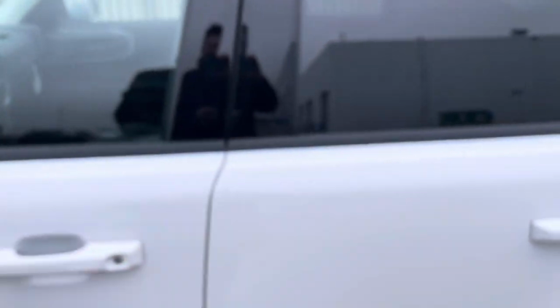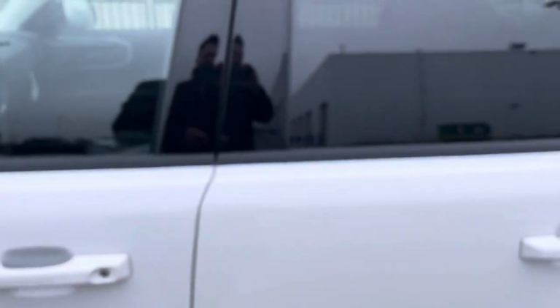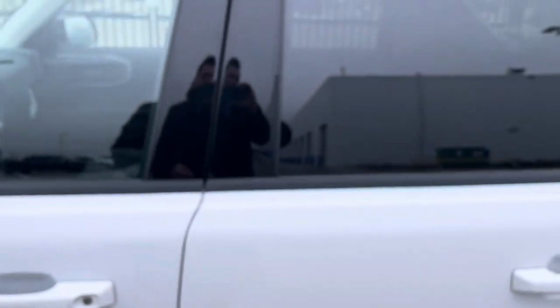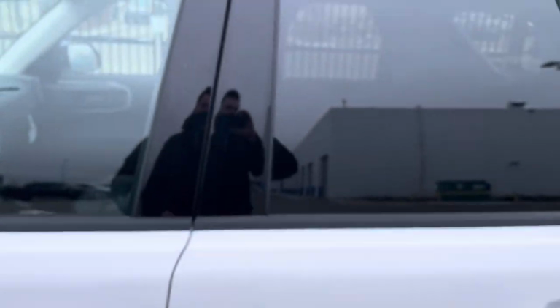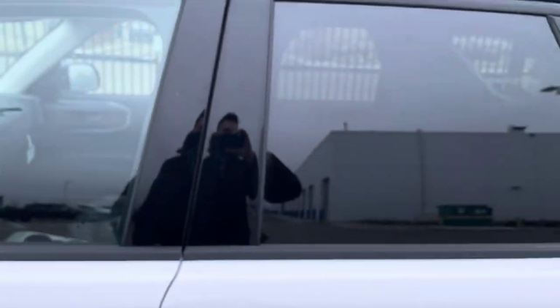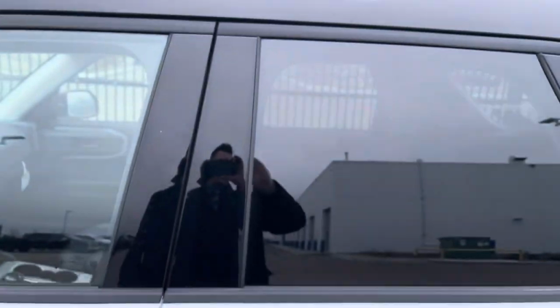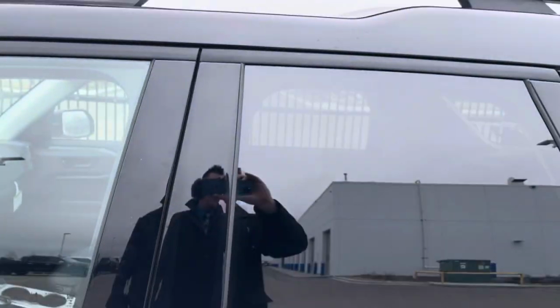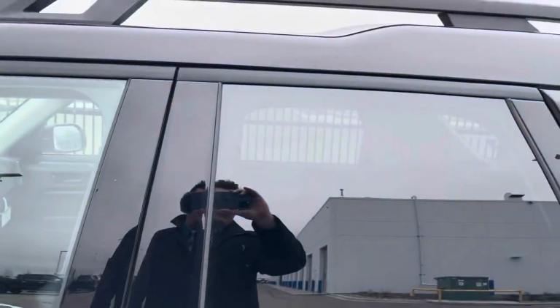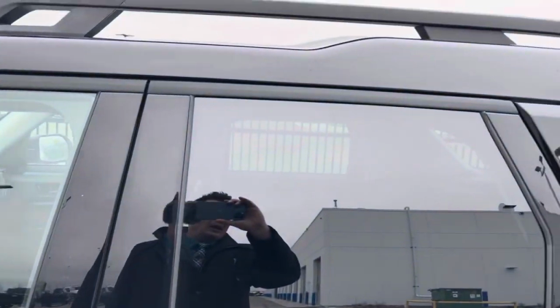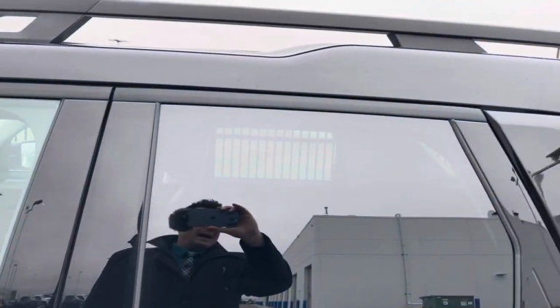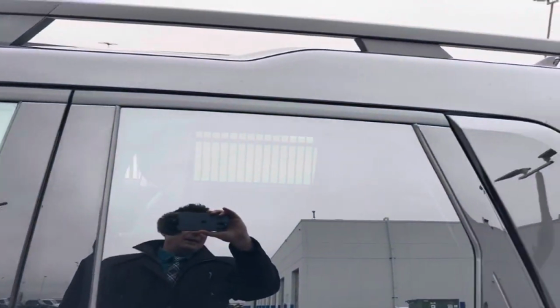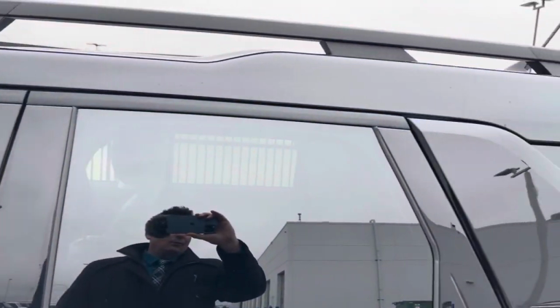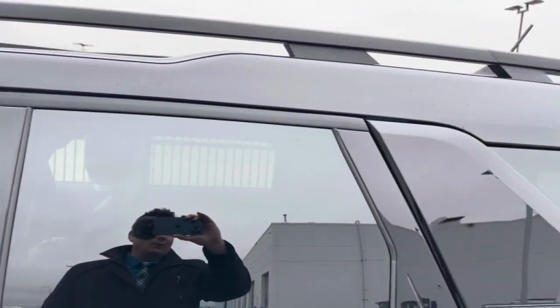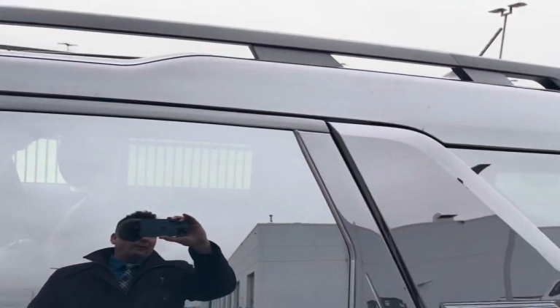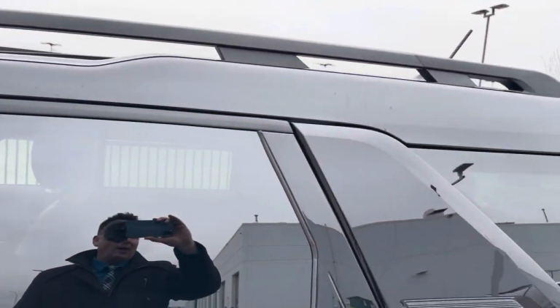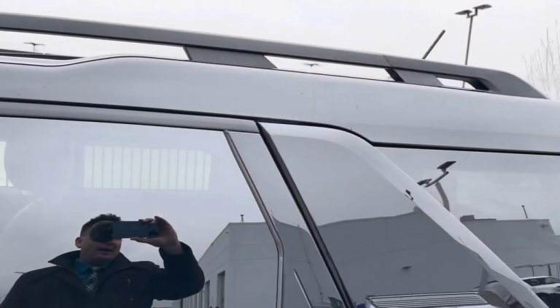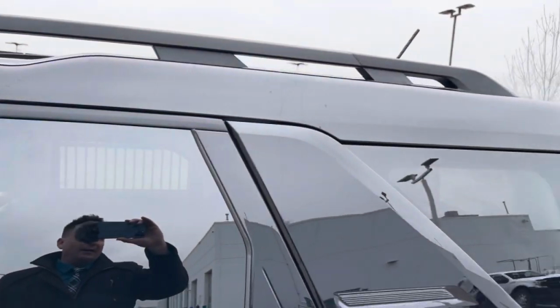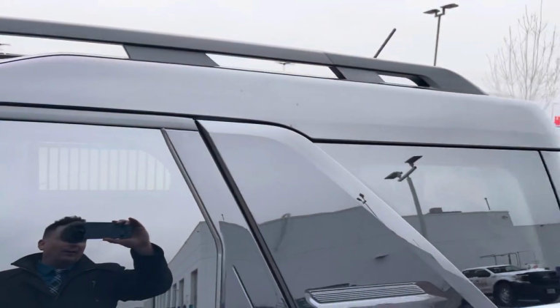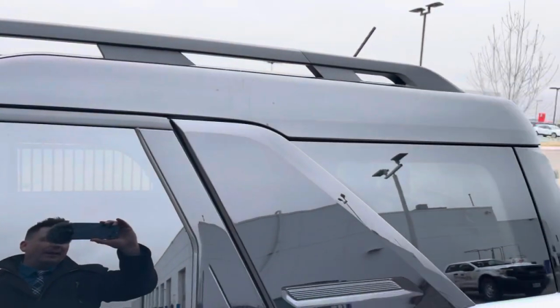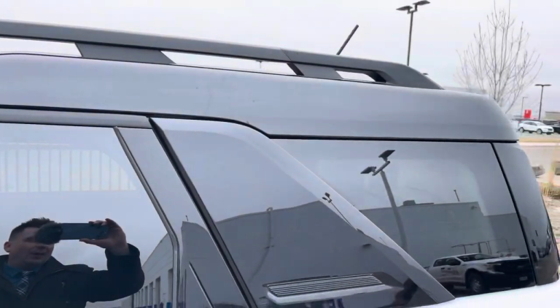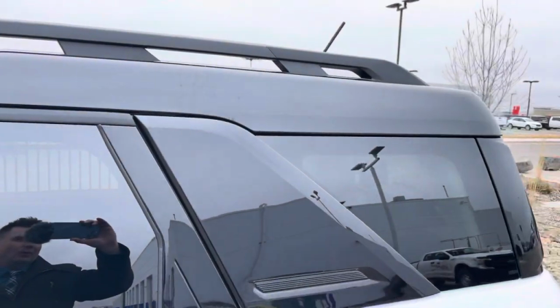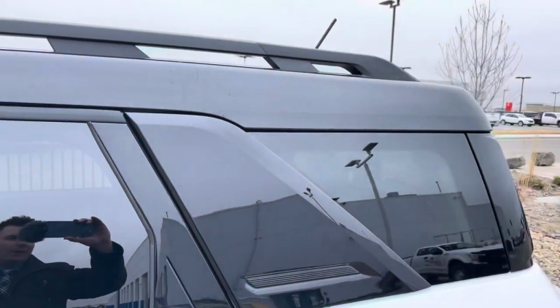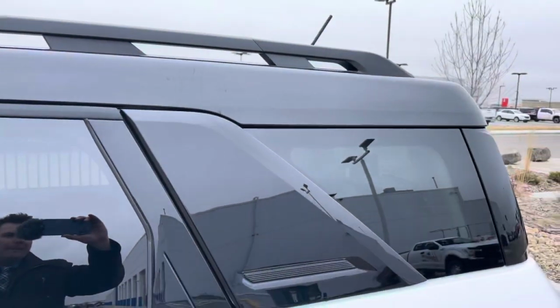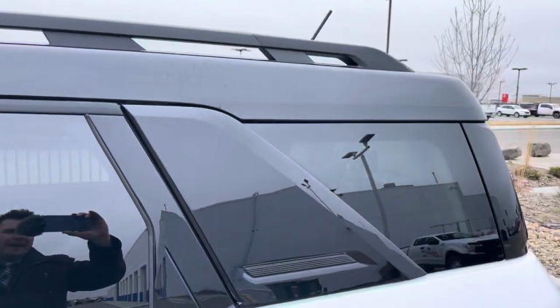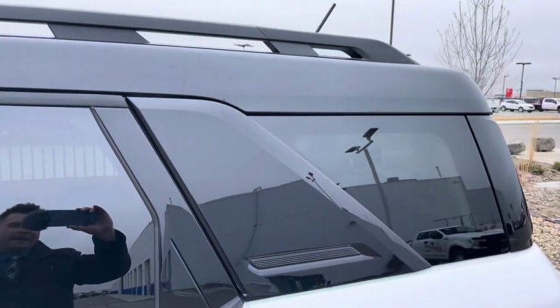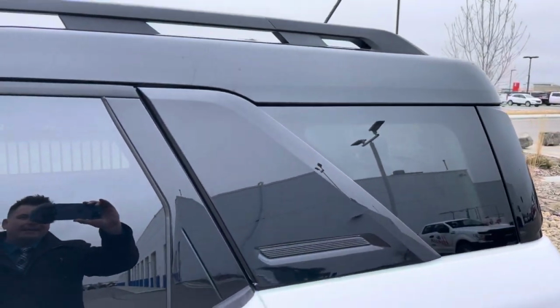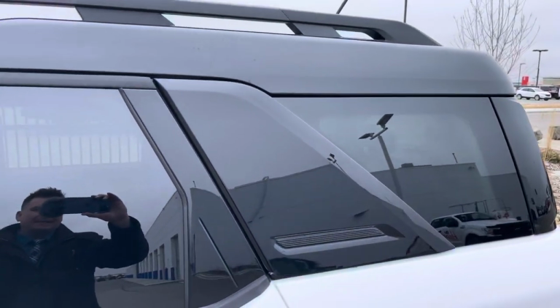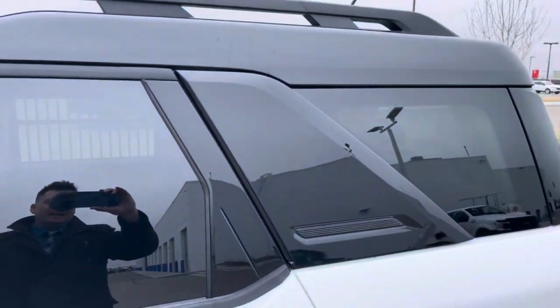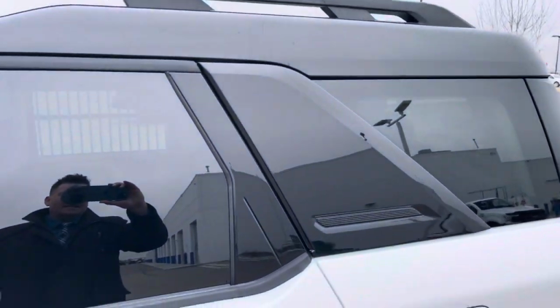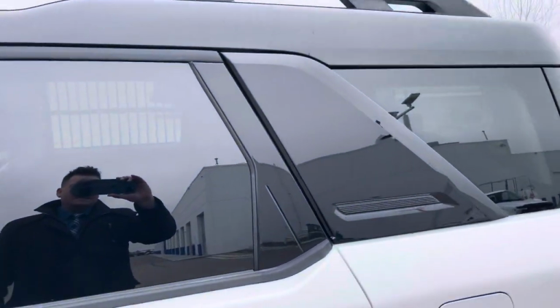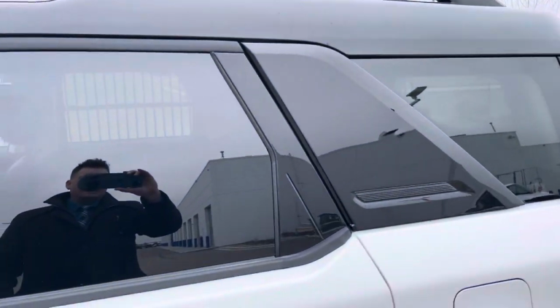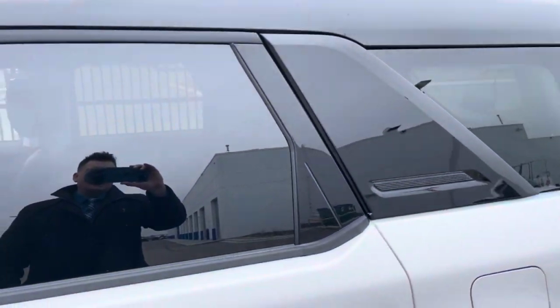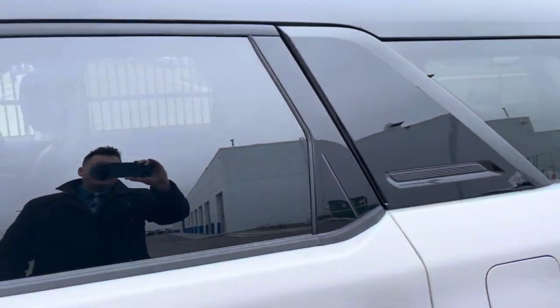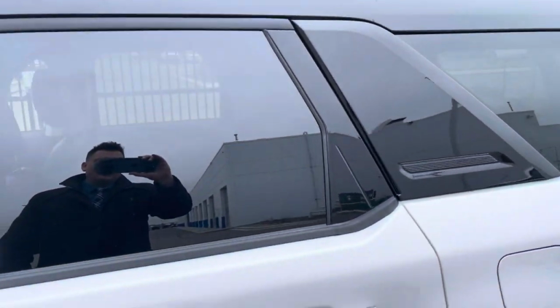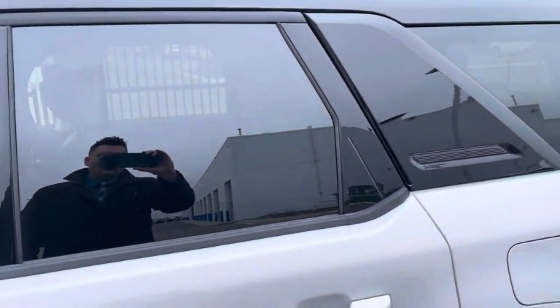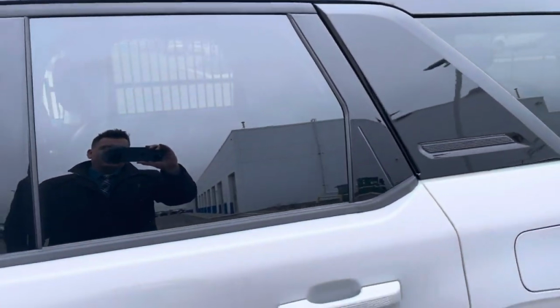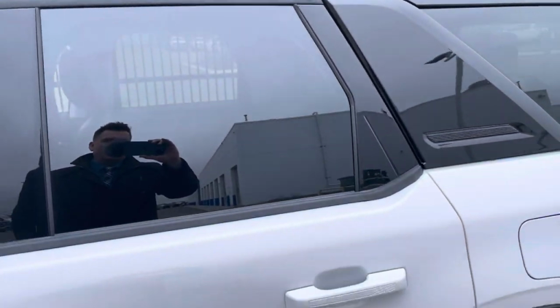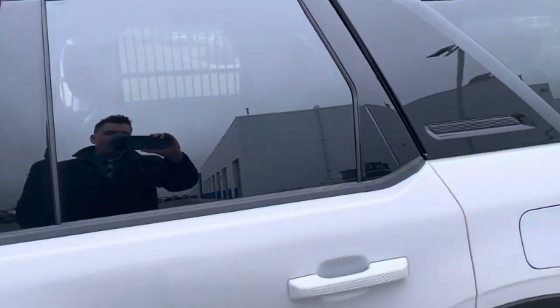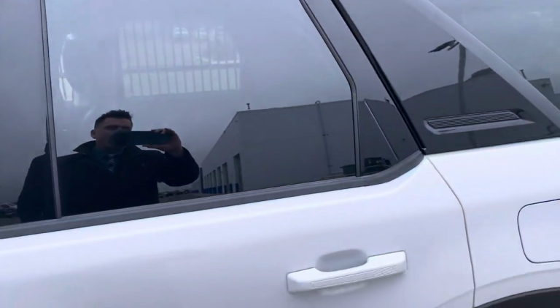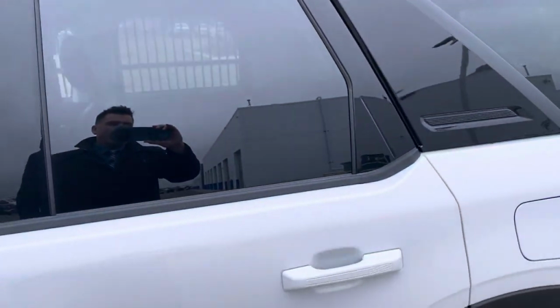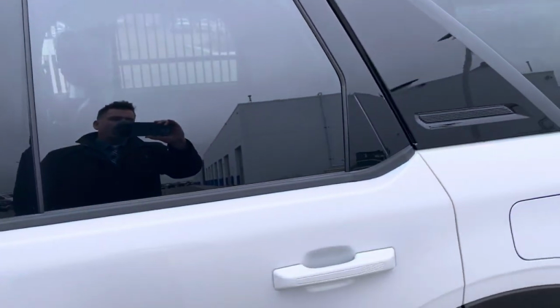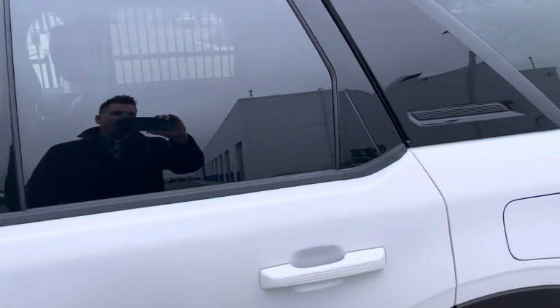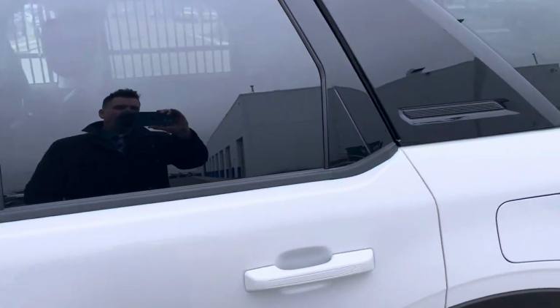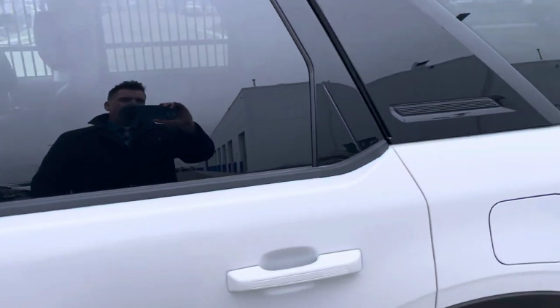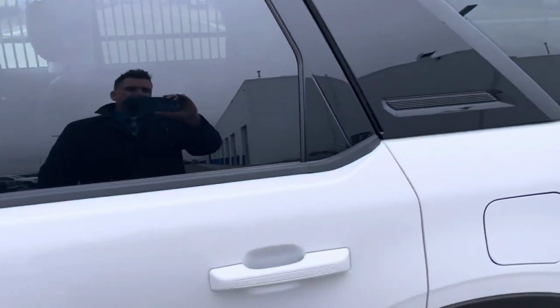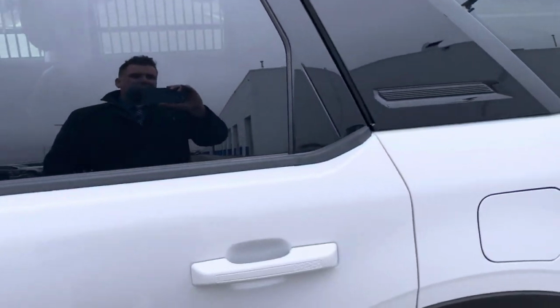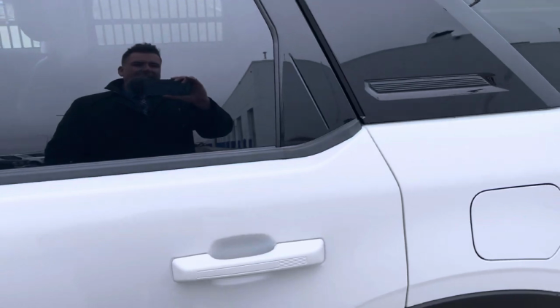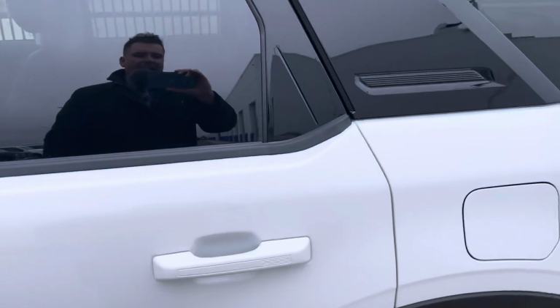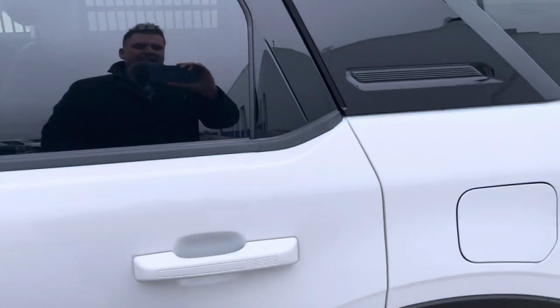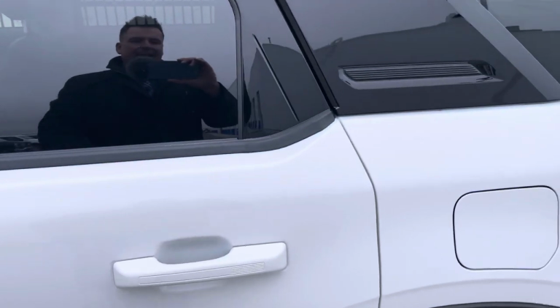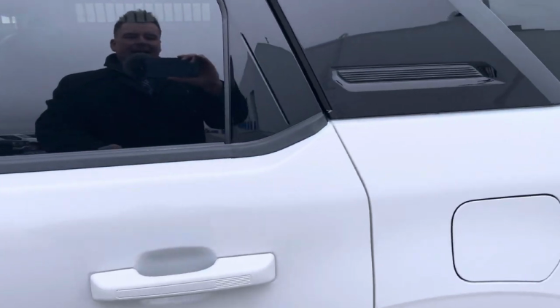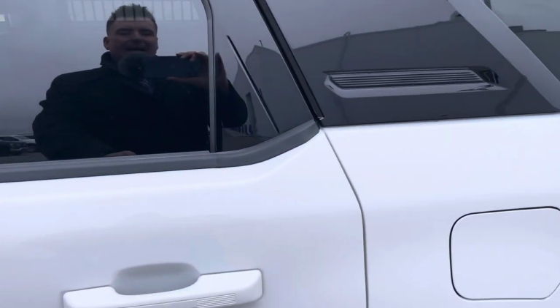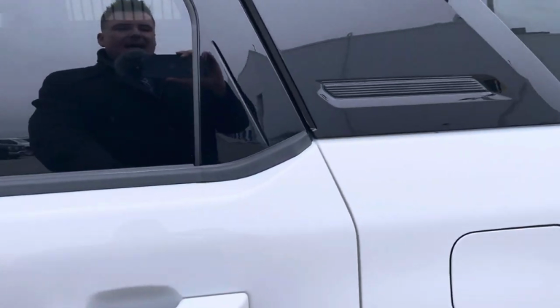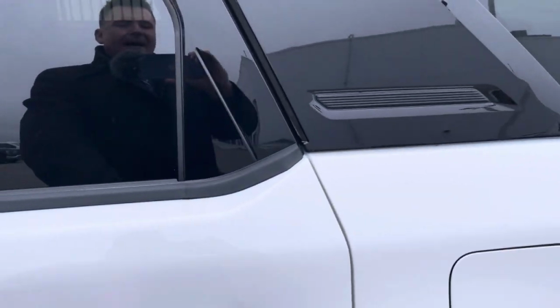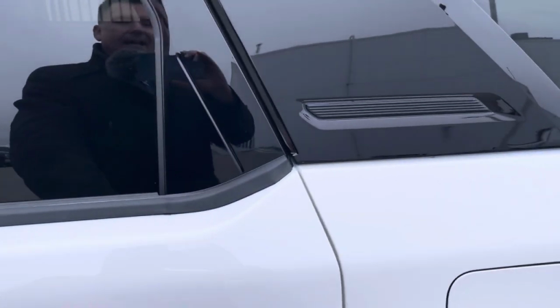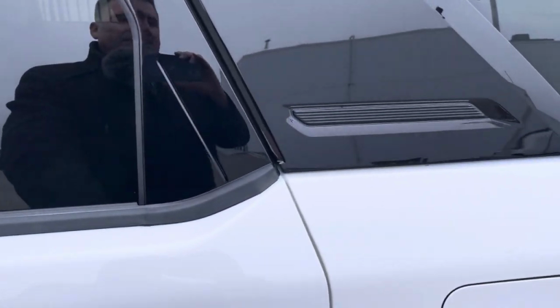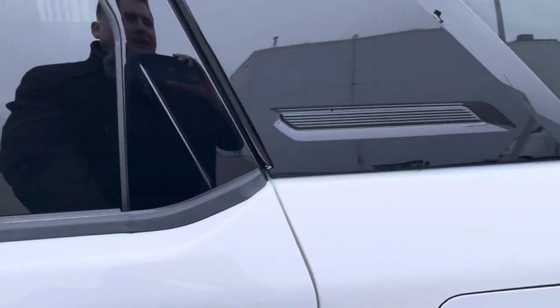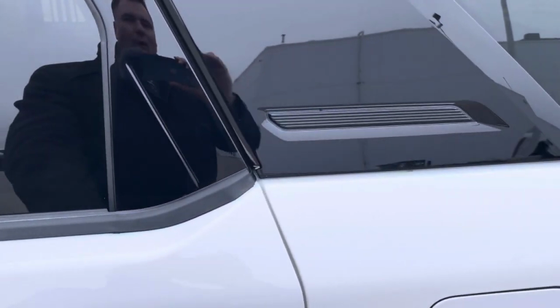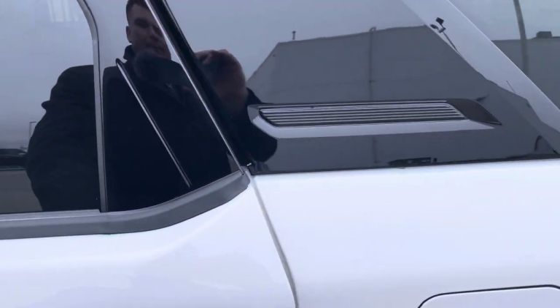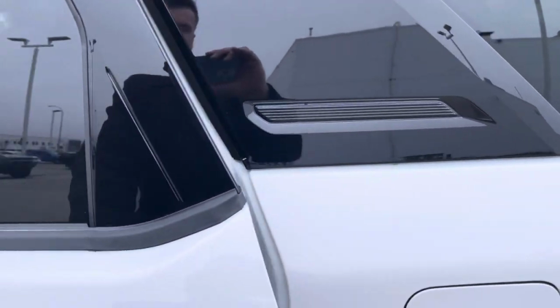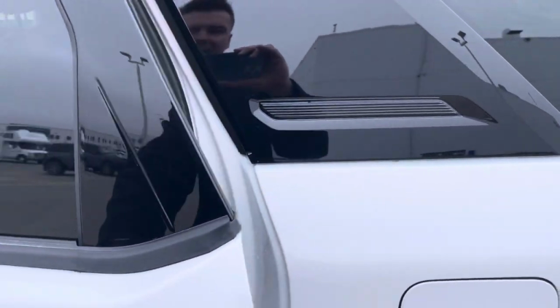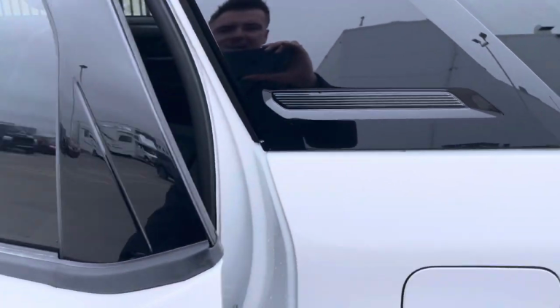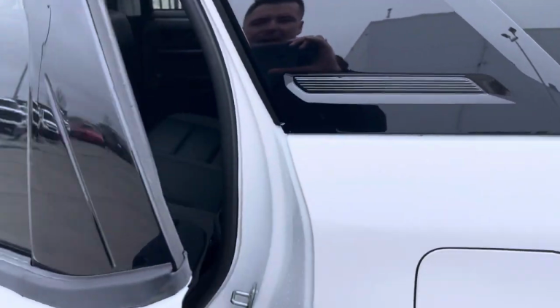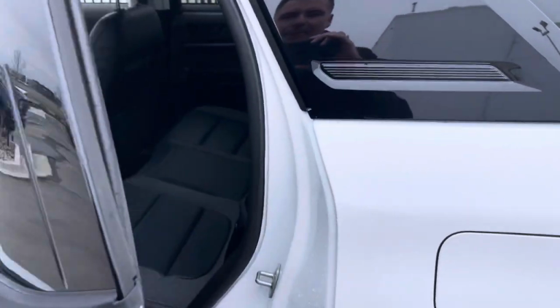Love the black roof line on the Outer Banks. Tinted windows in the back look fantastic.